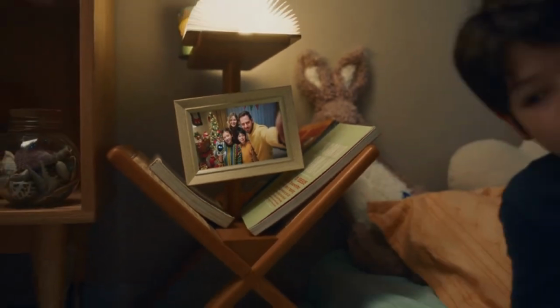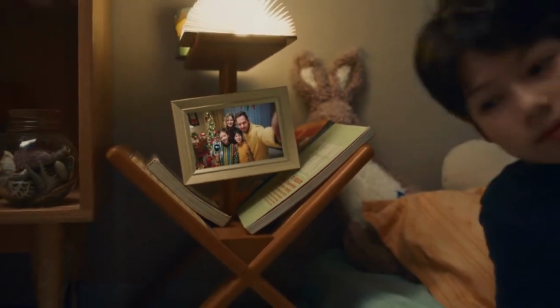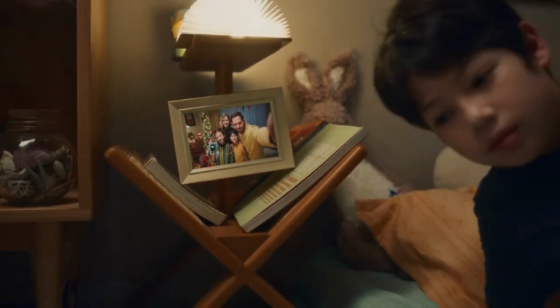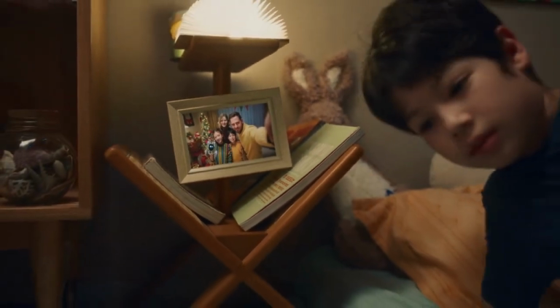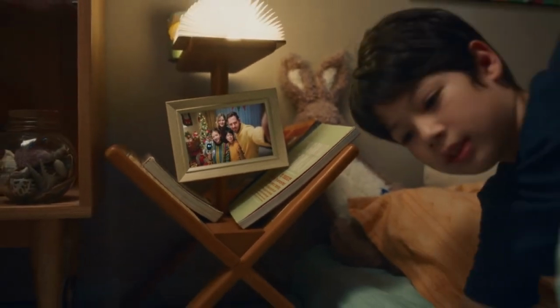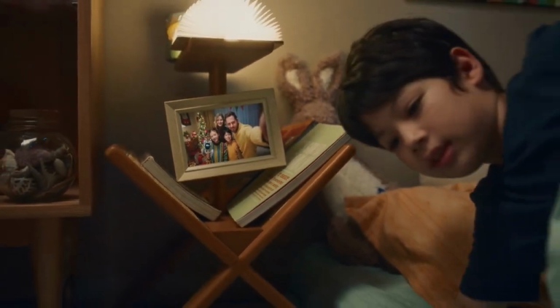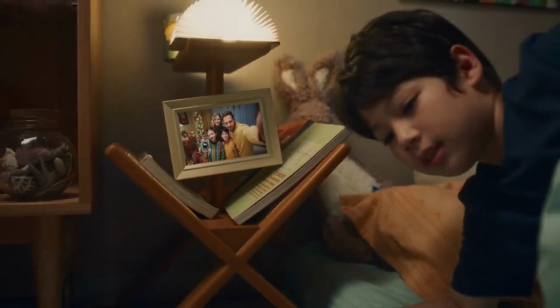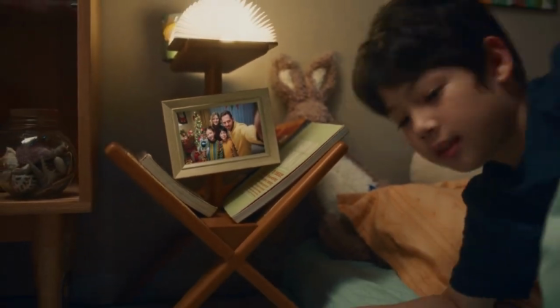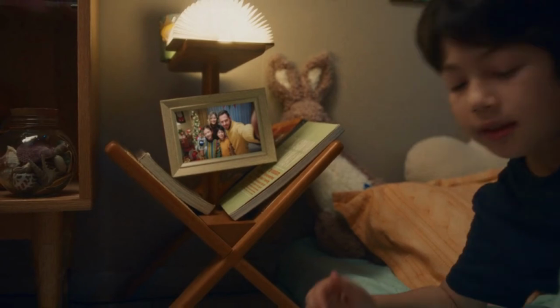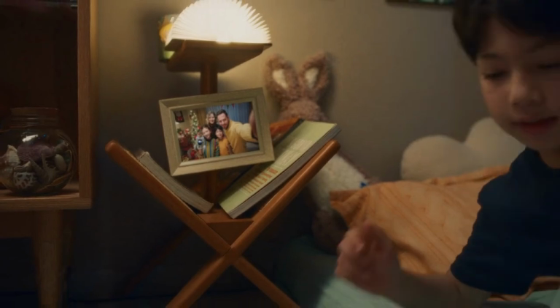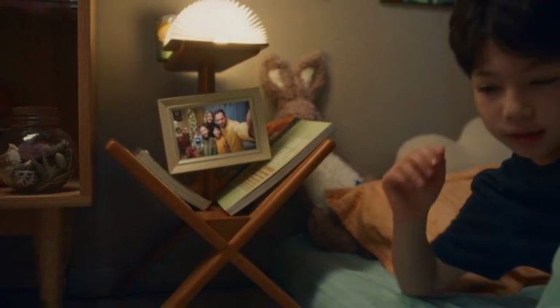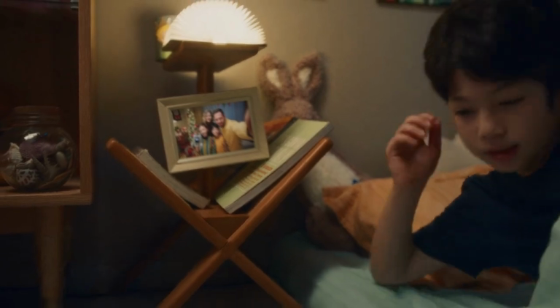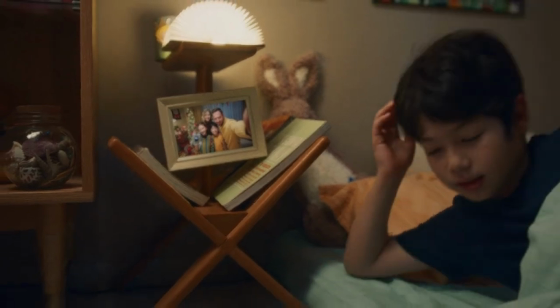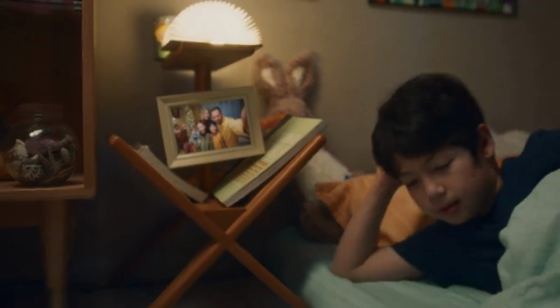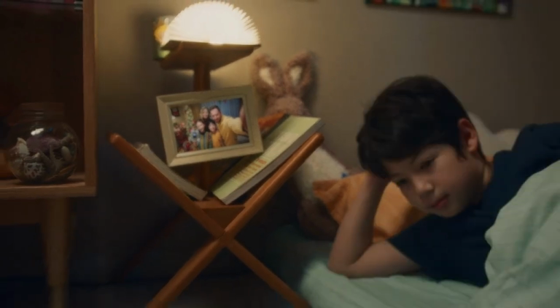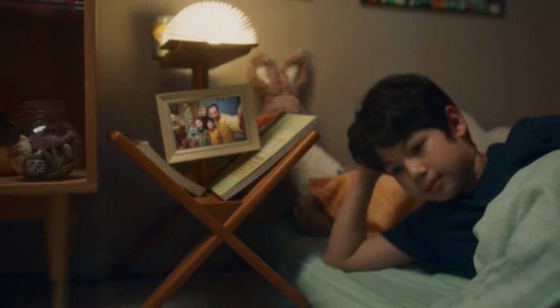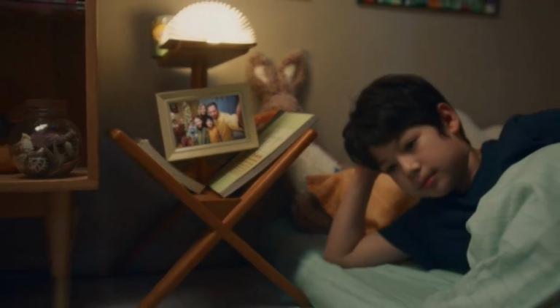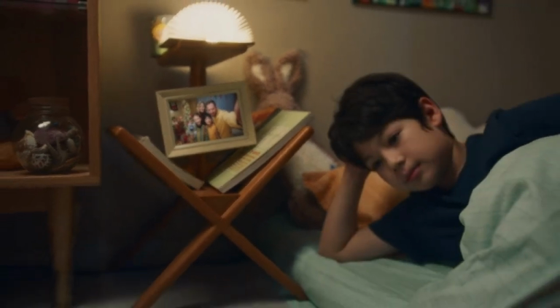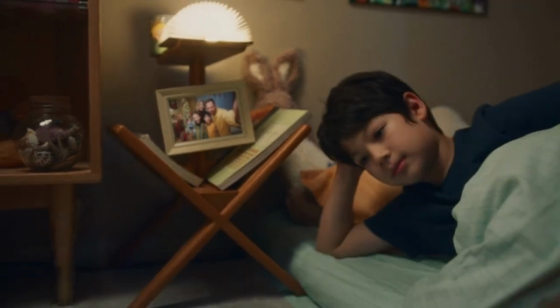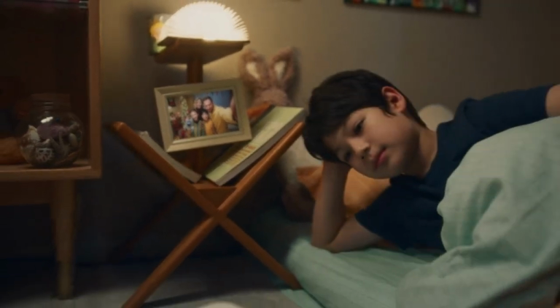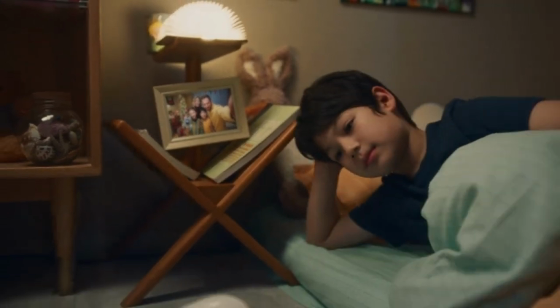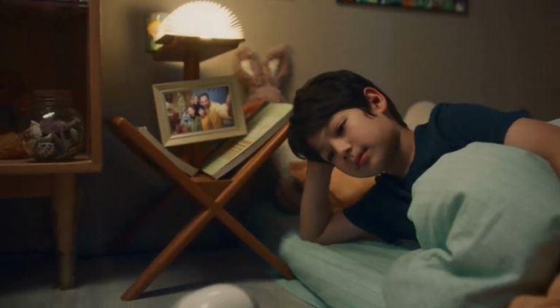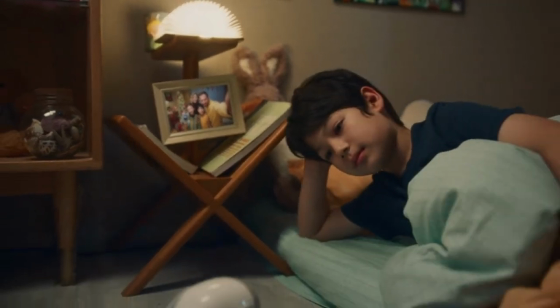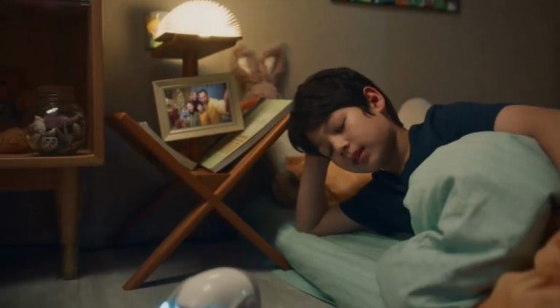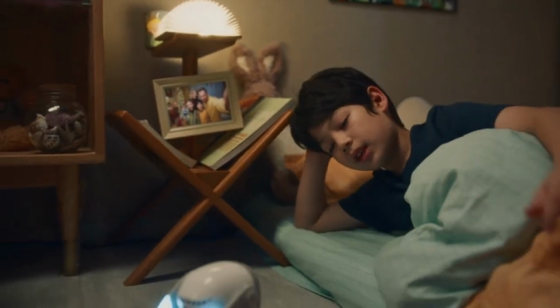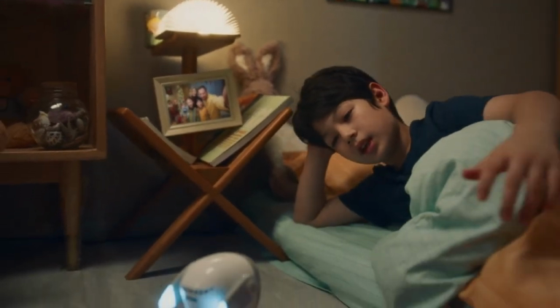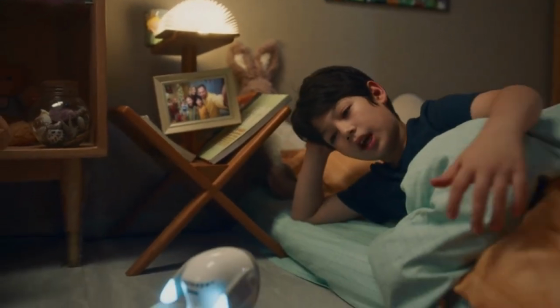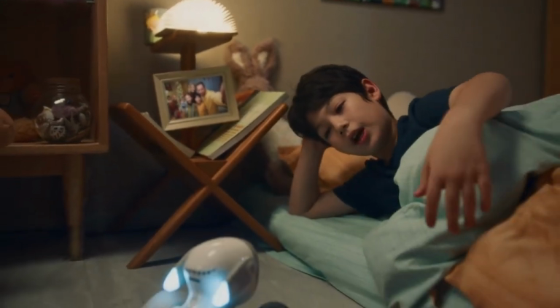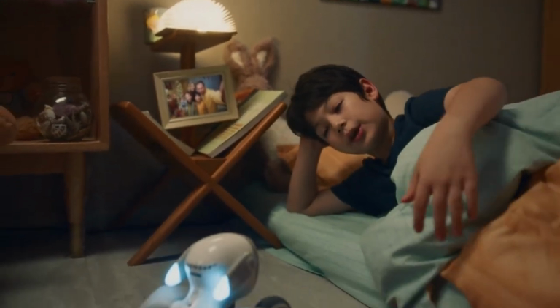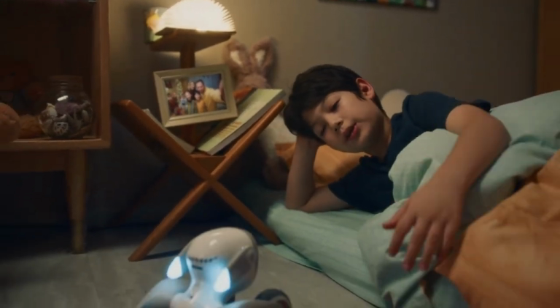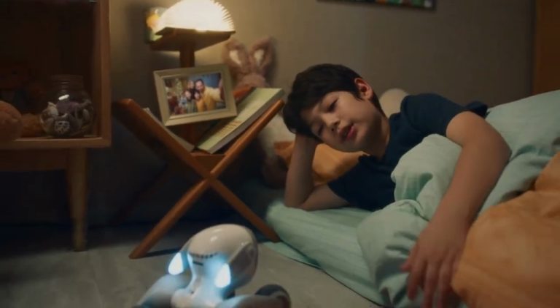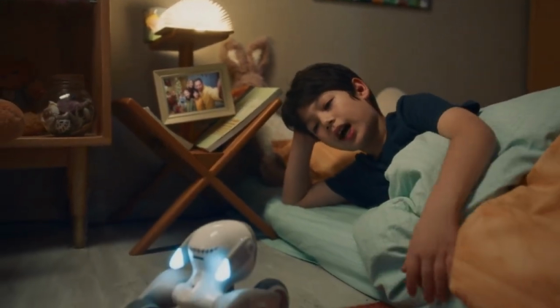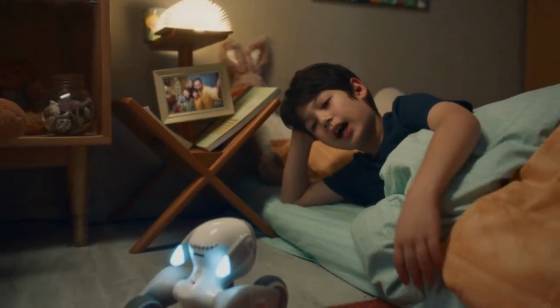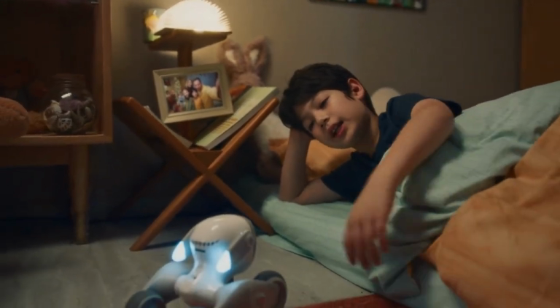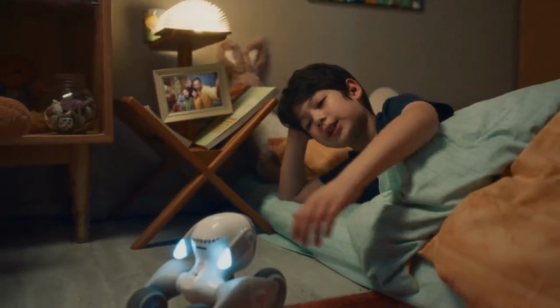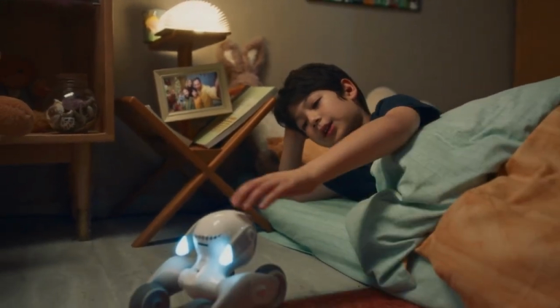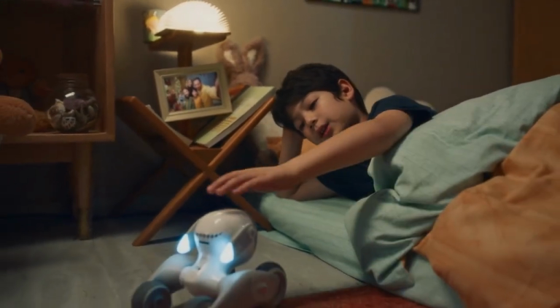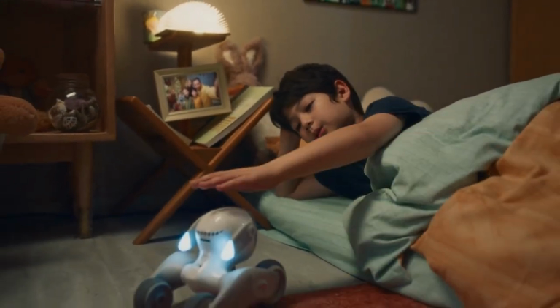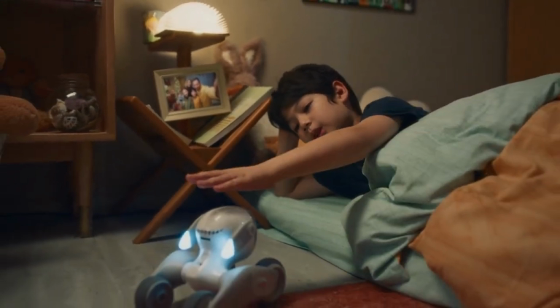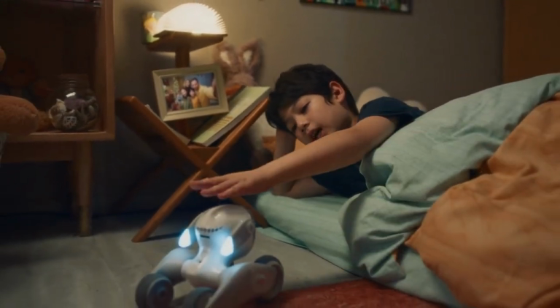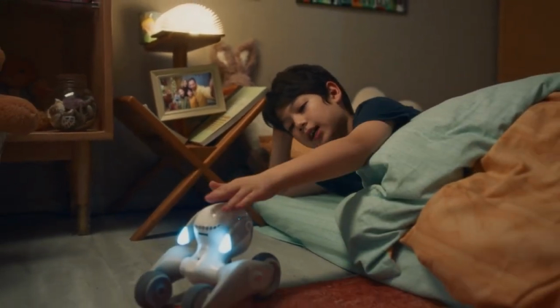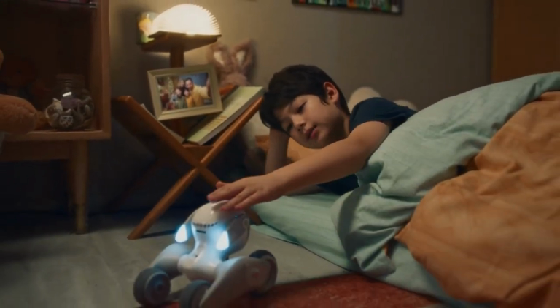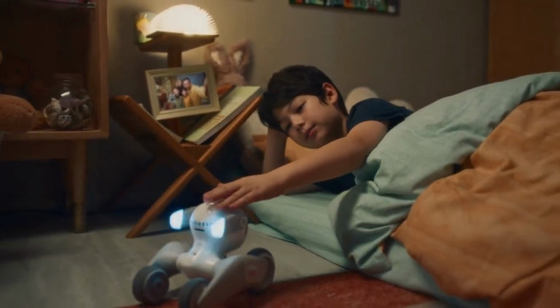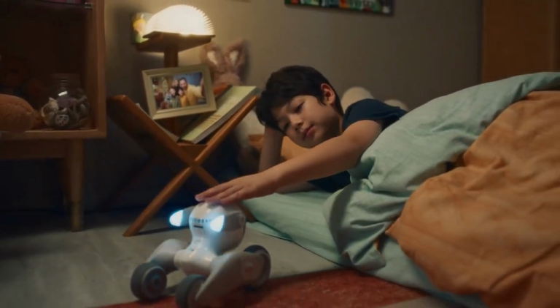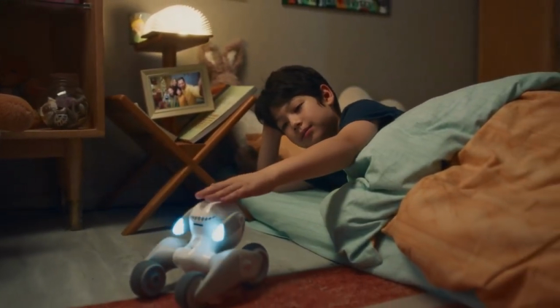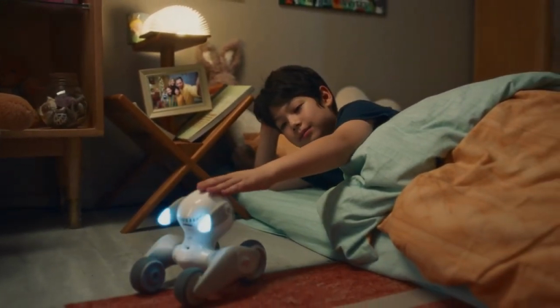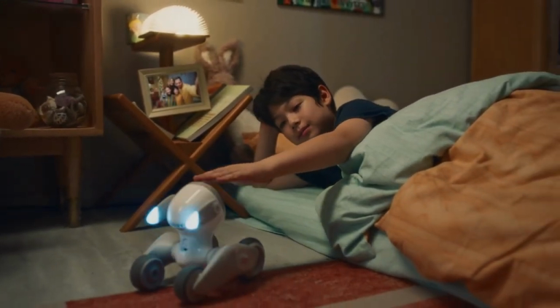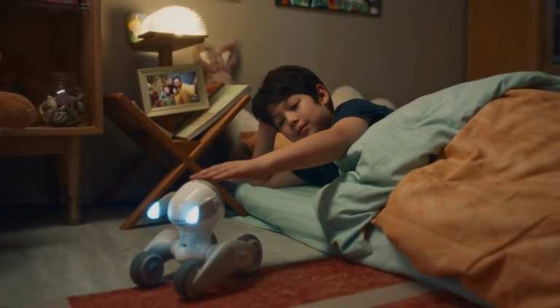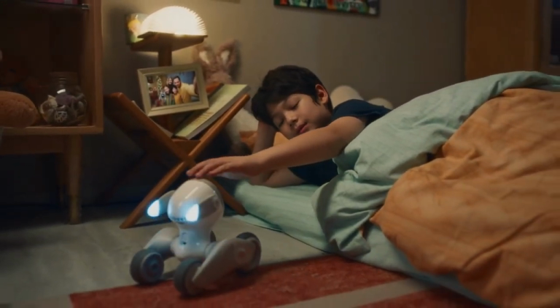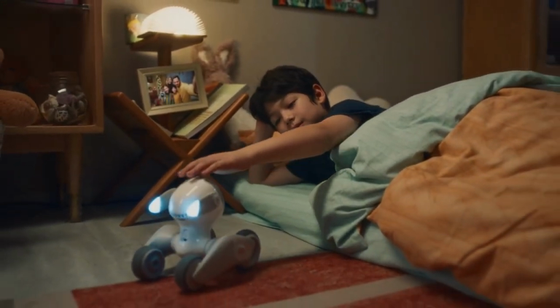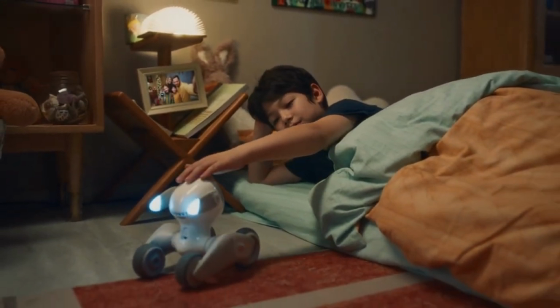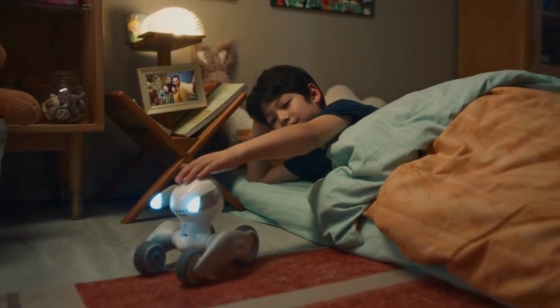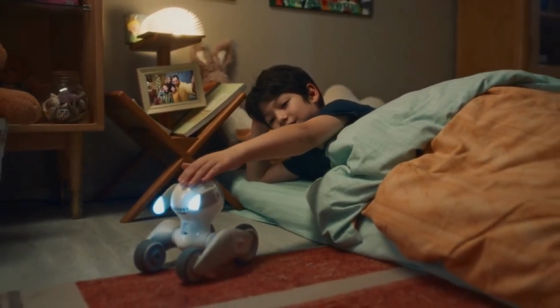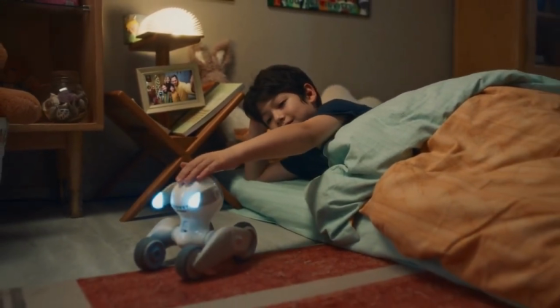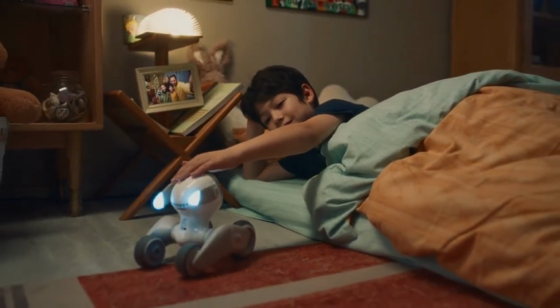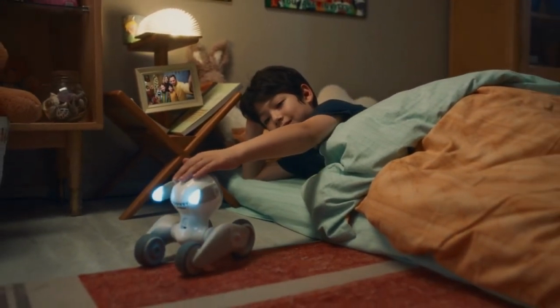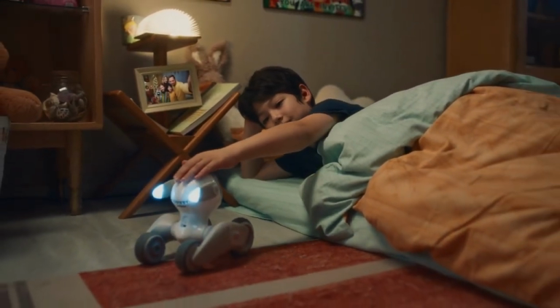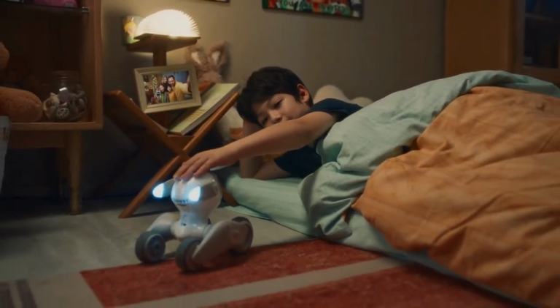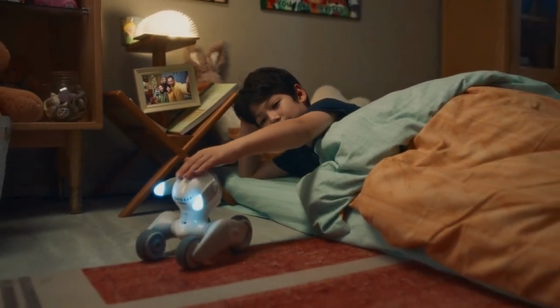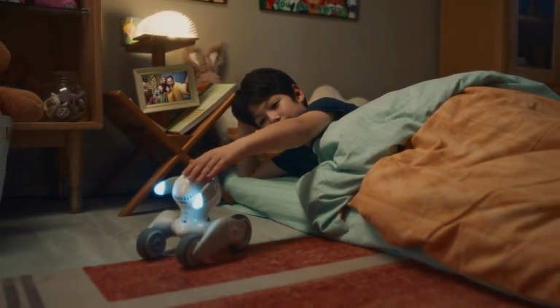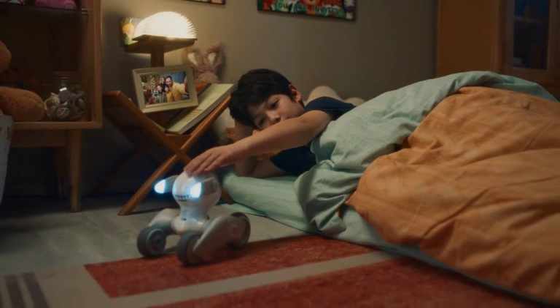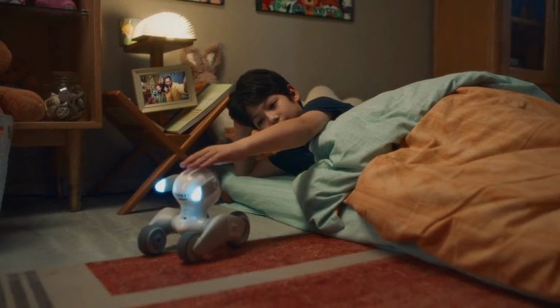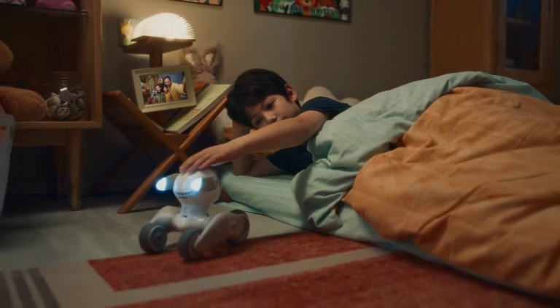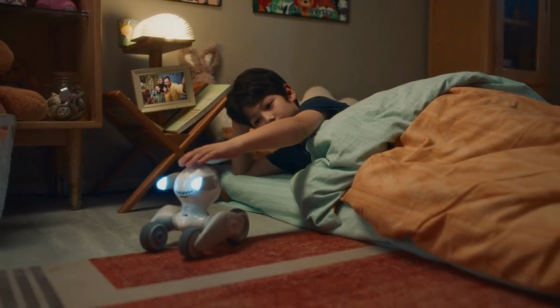The day is done. Luna is ready to go to sleep next to you, and tomorrow she'll wake up with you.